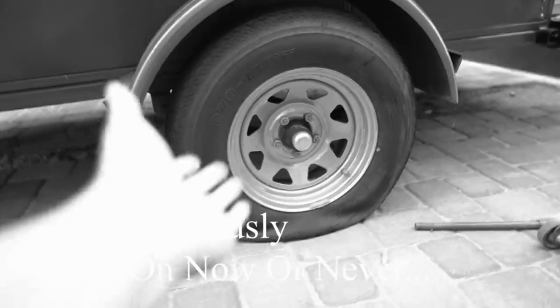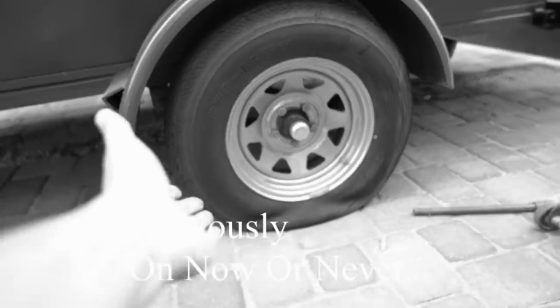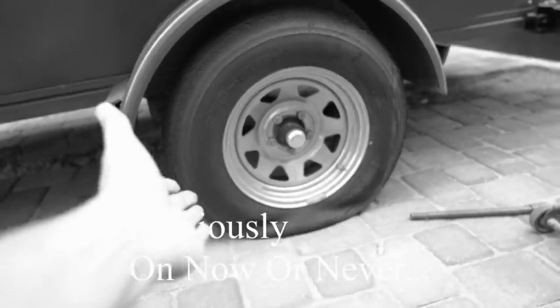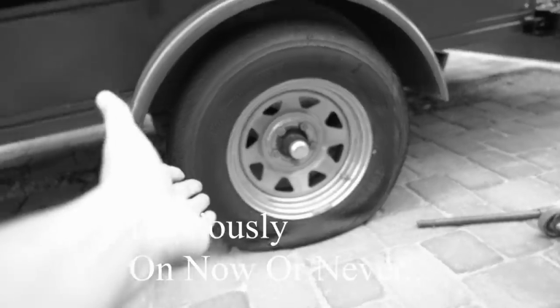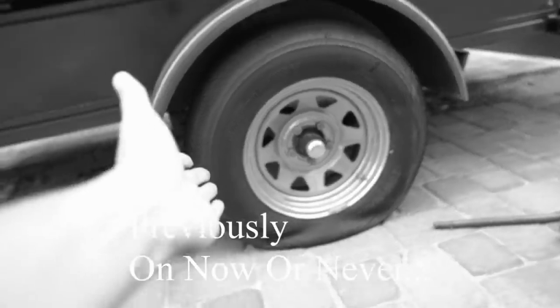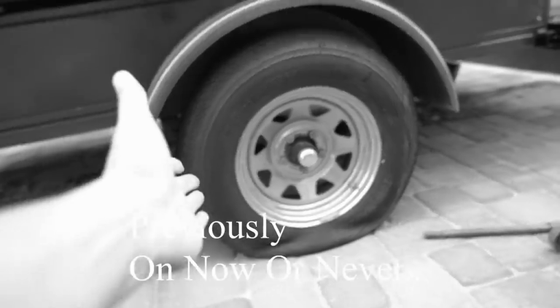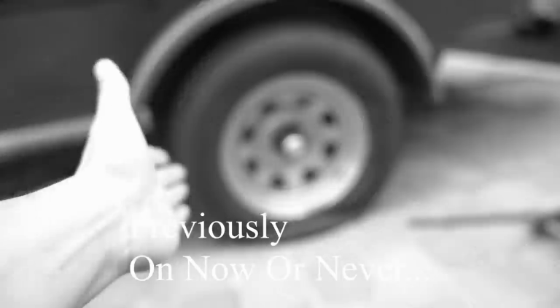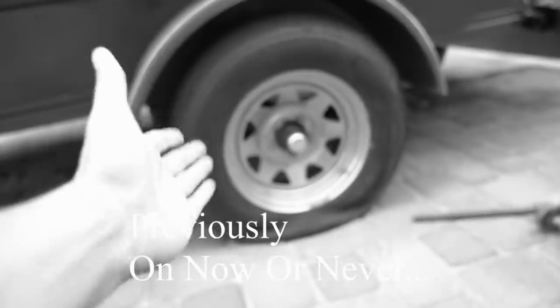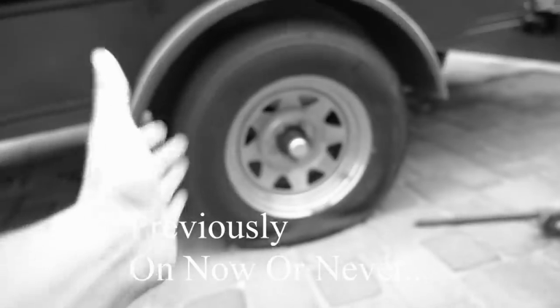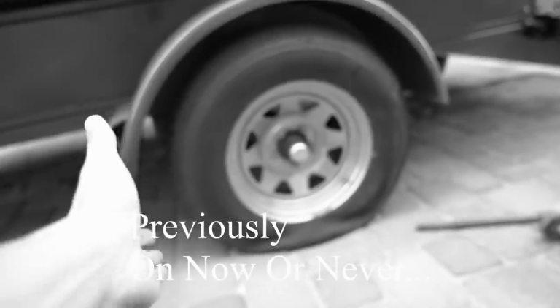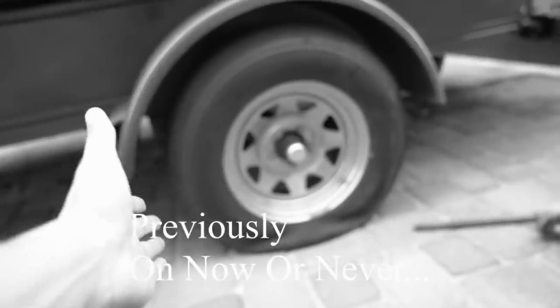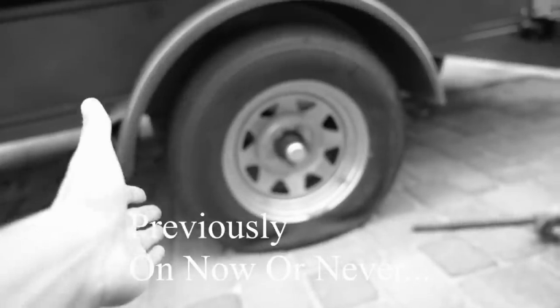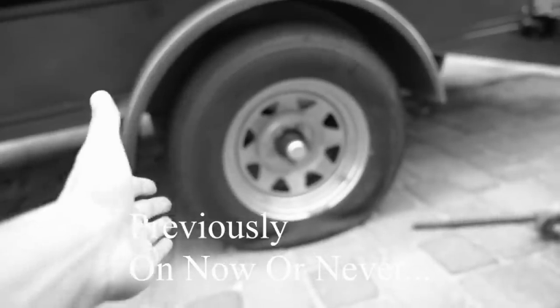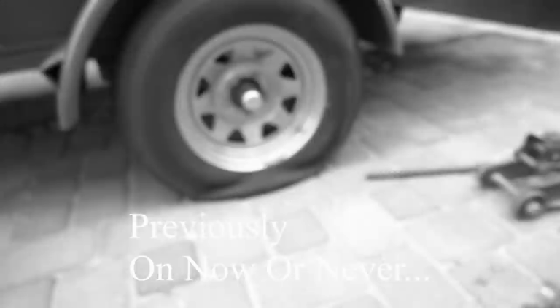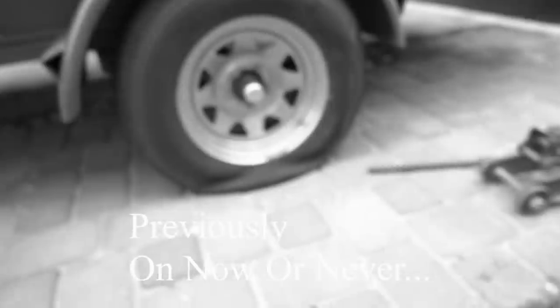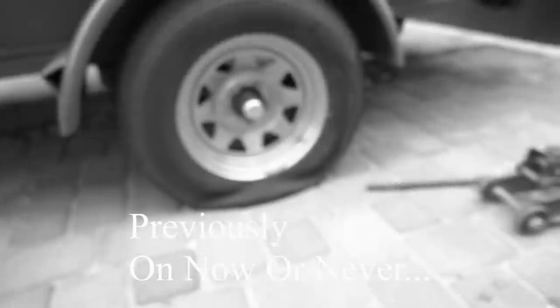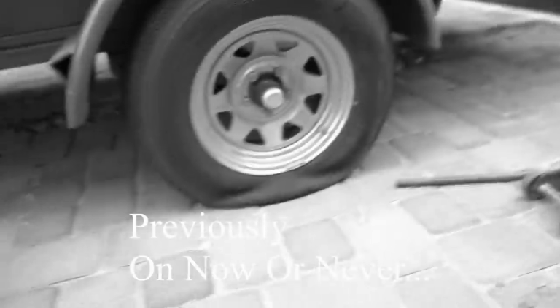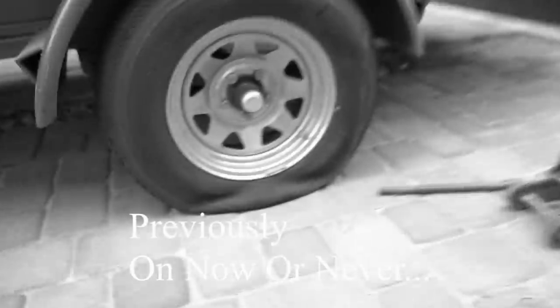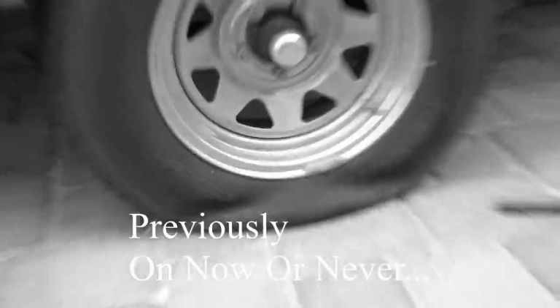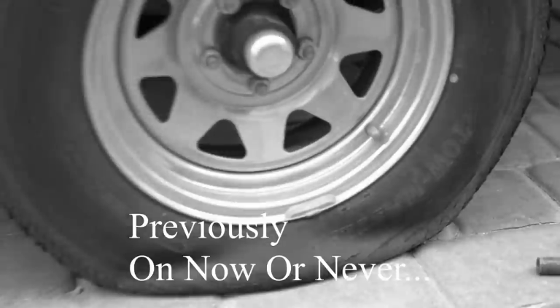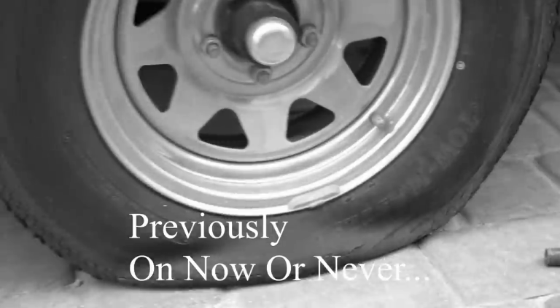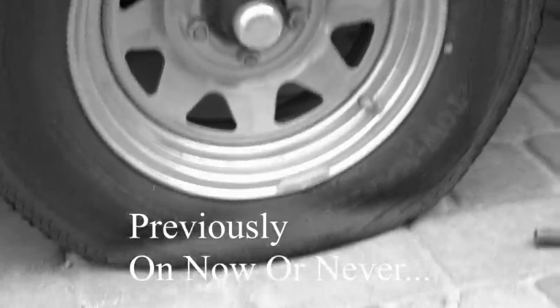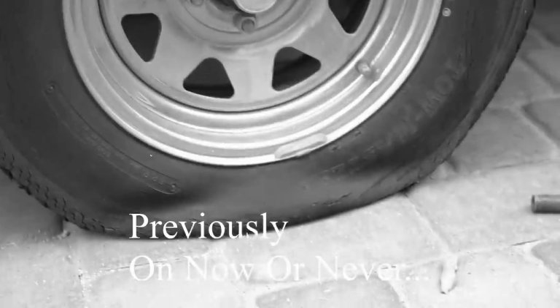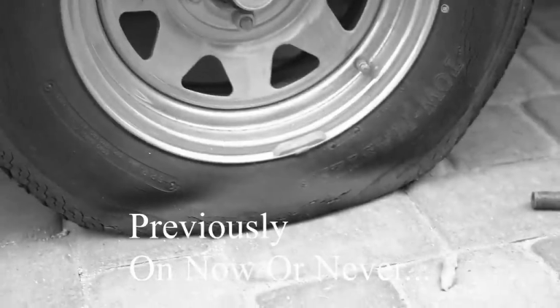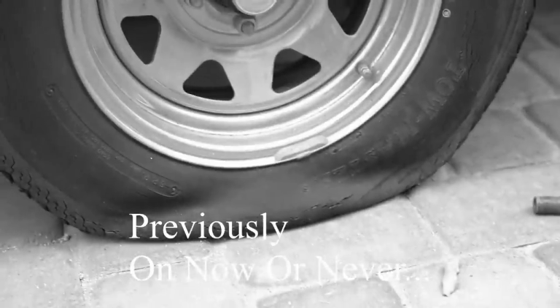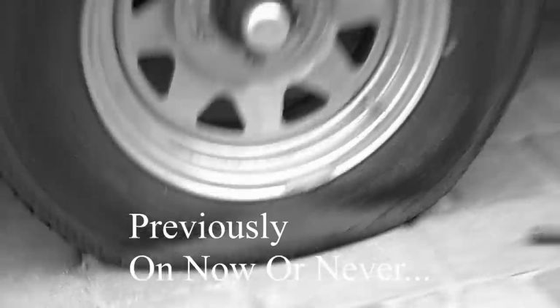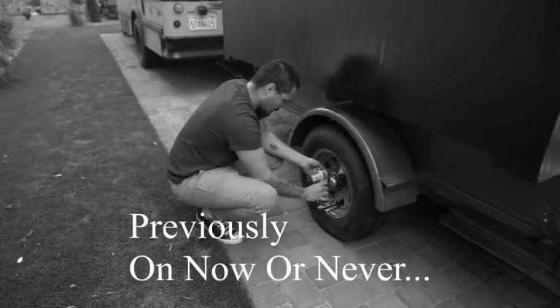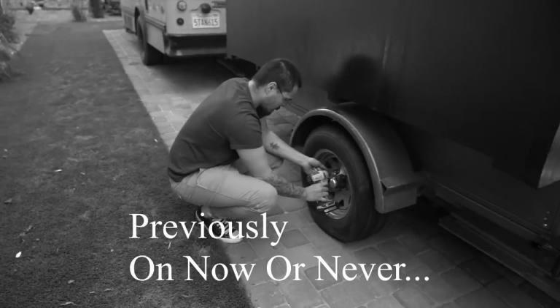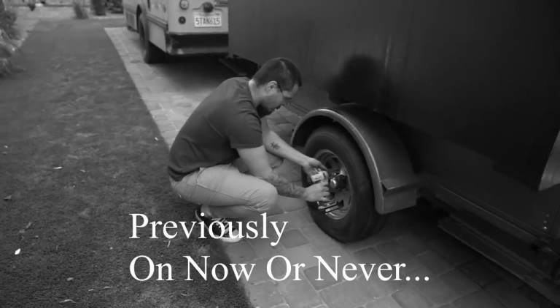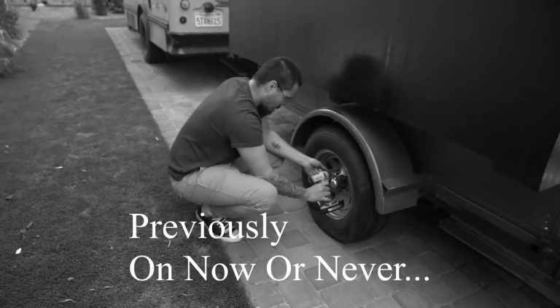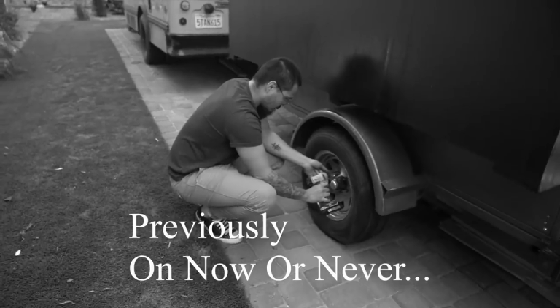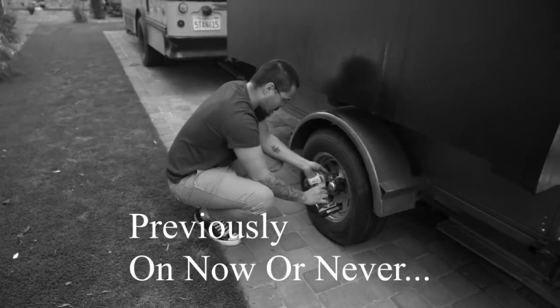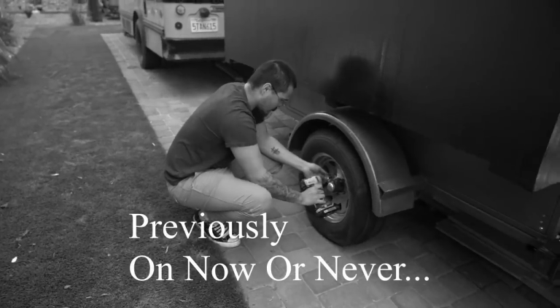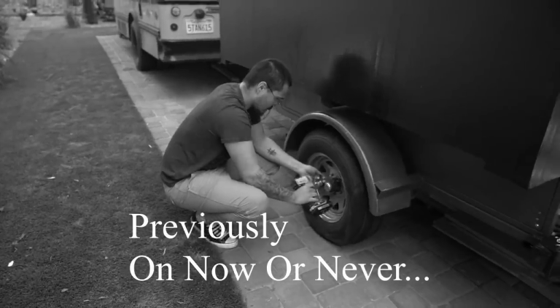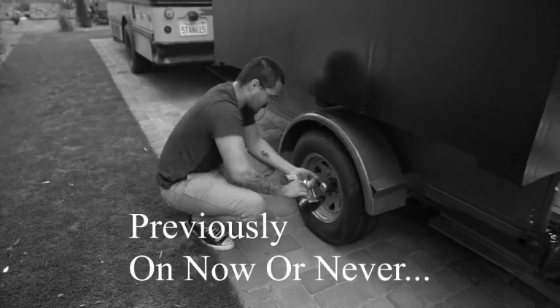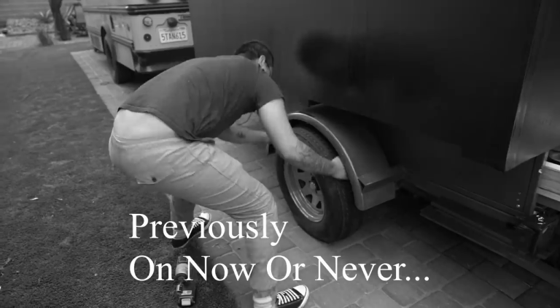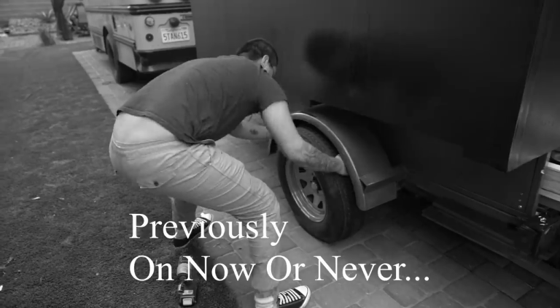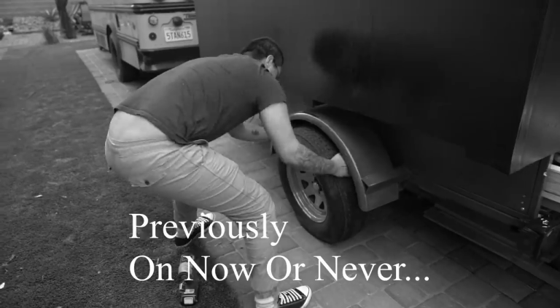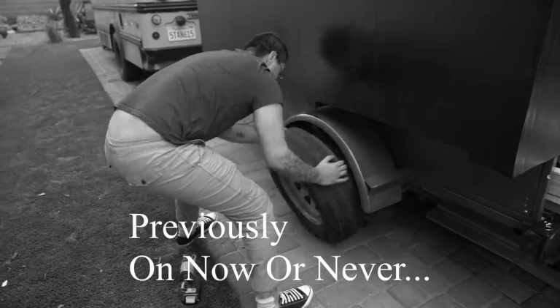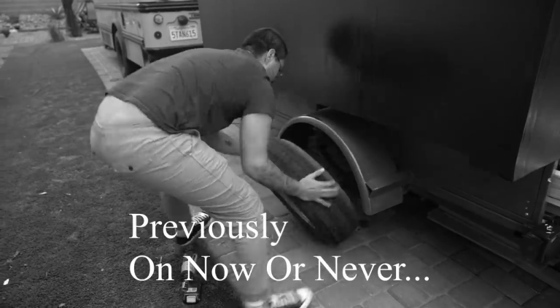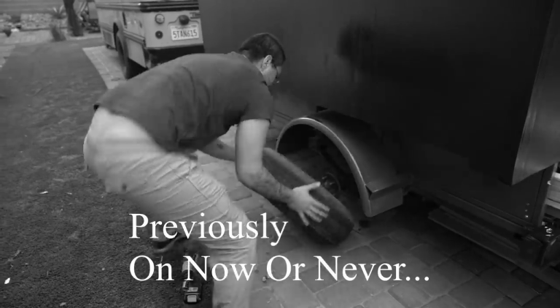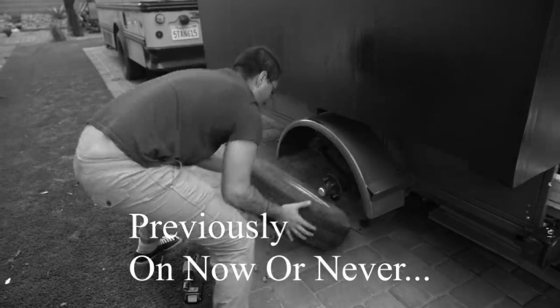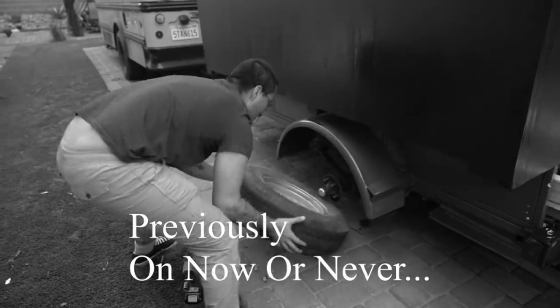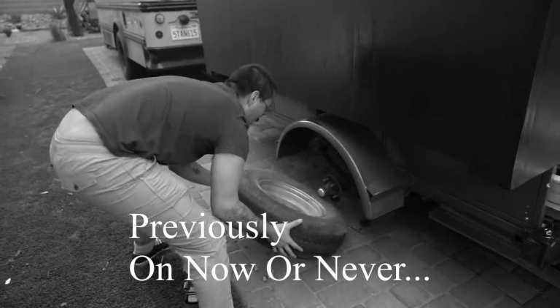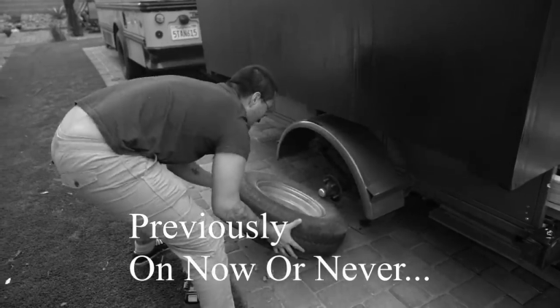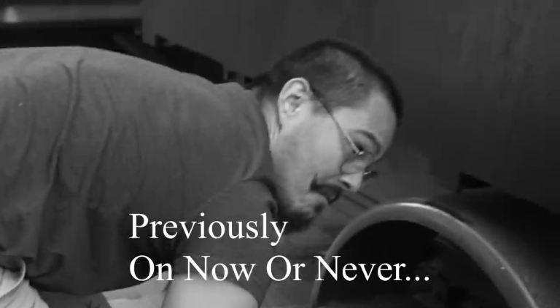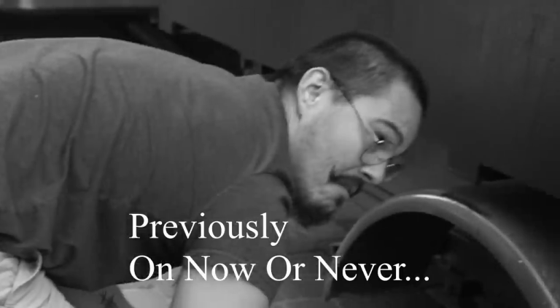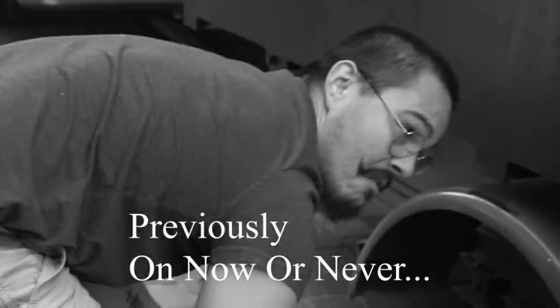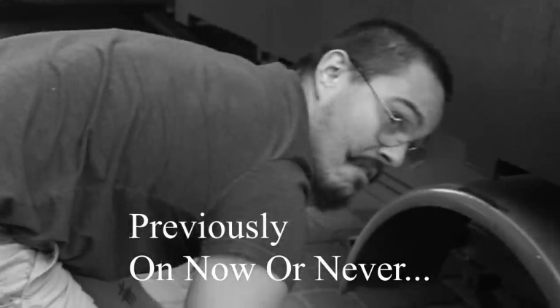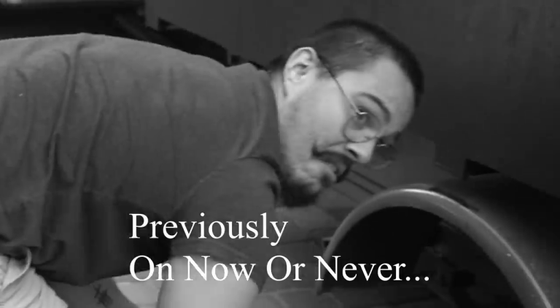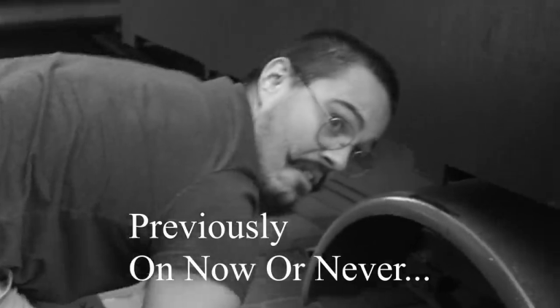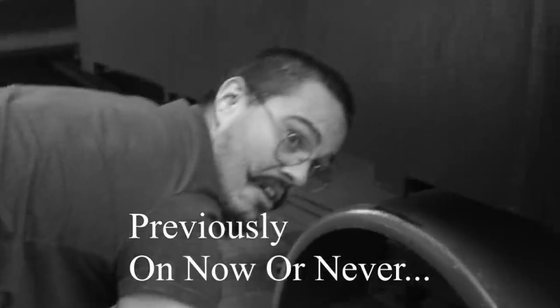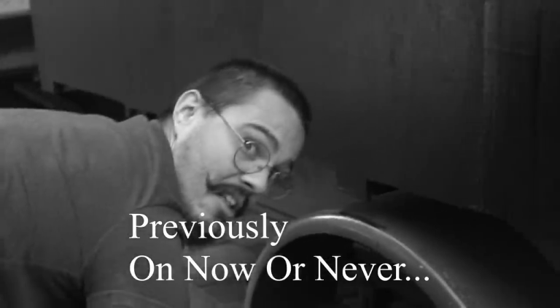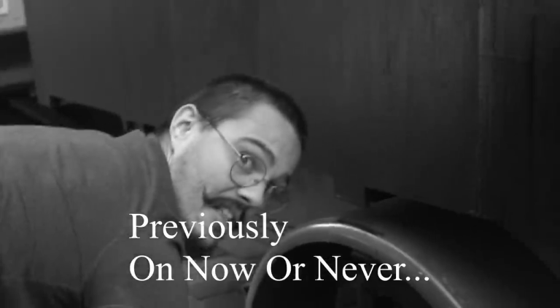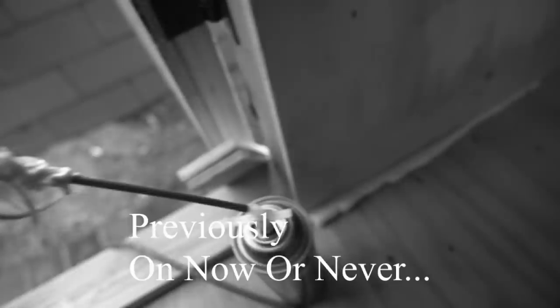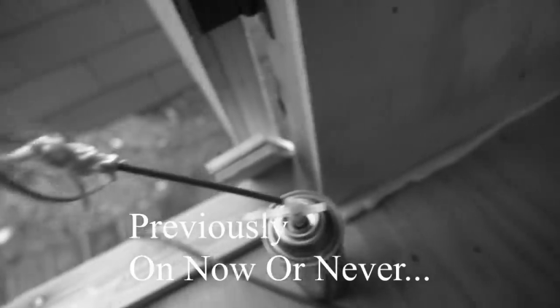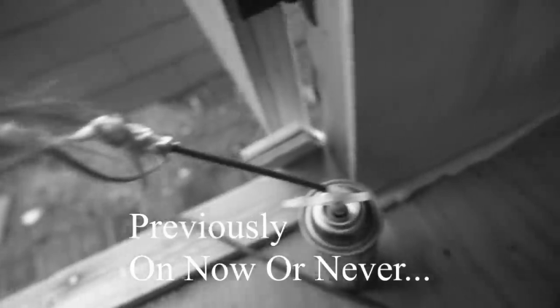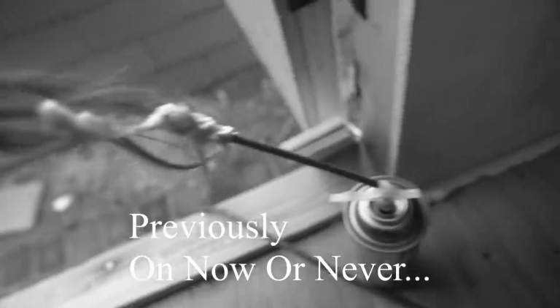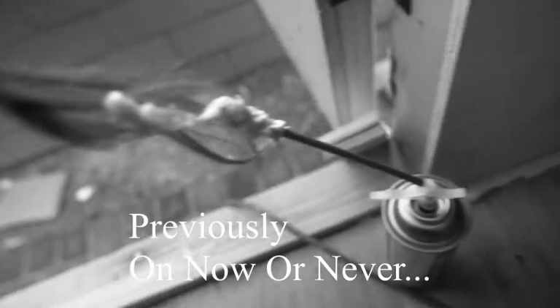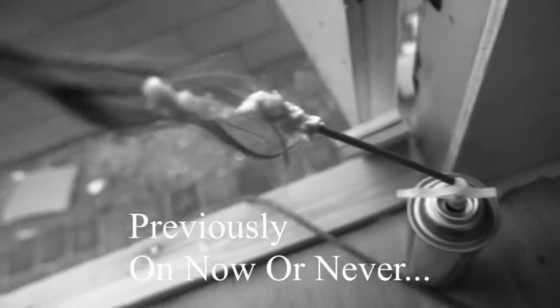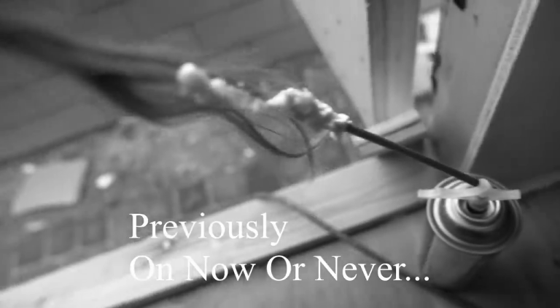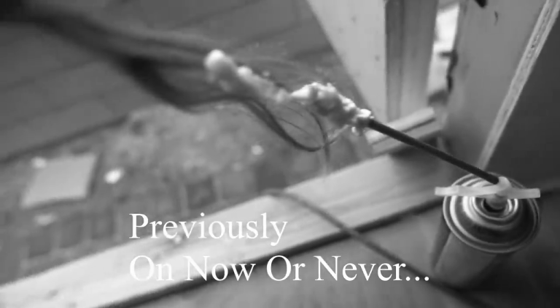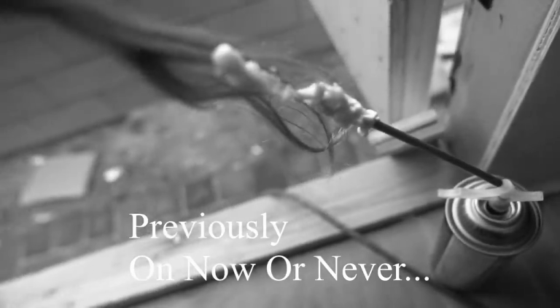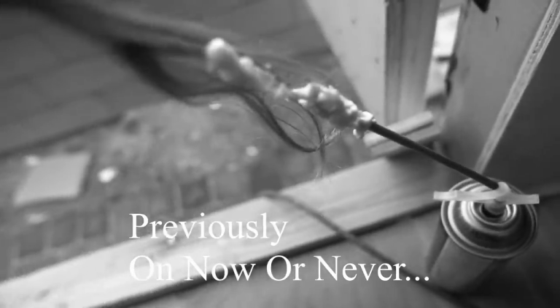These tires are flat if you cannot tell. Big mistakes were made.